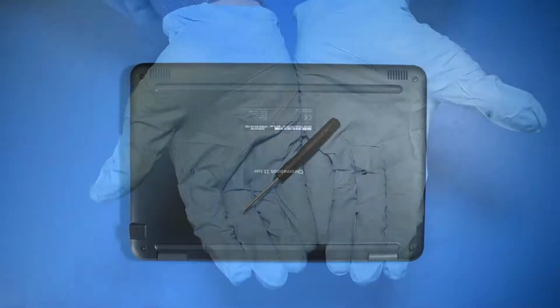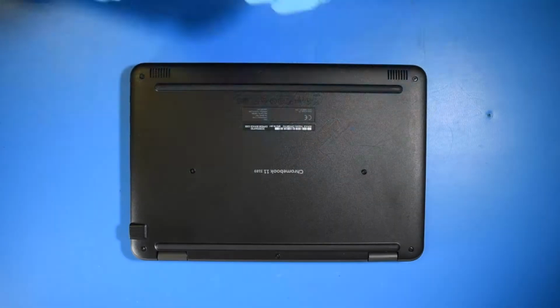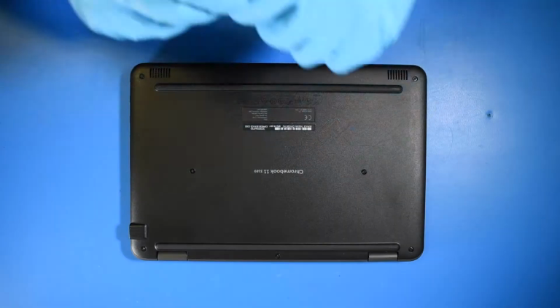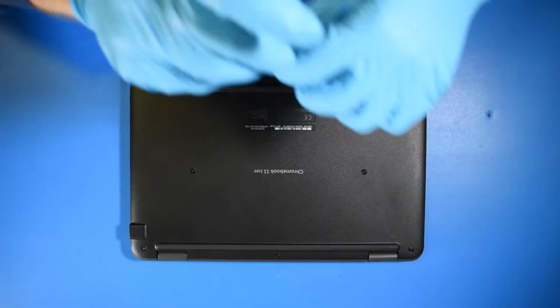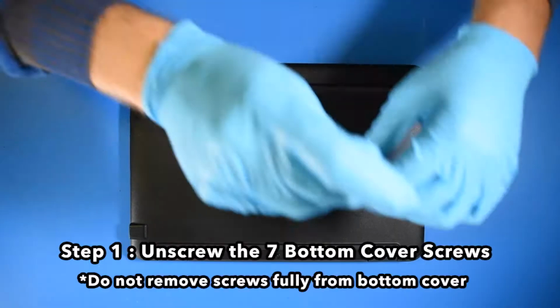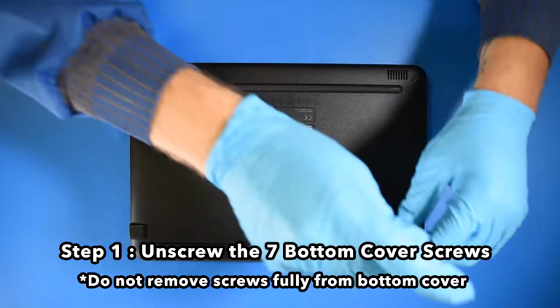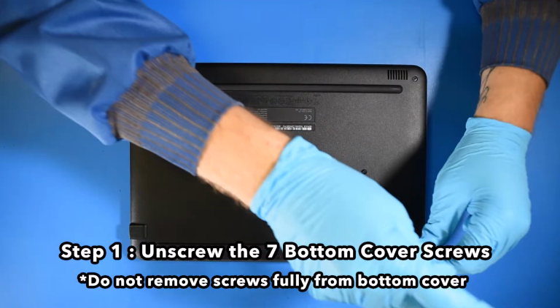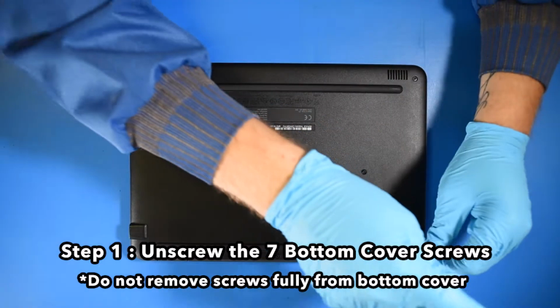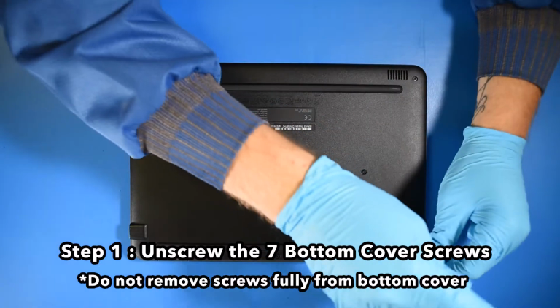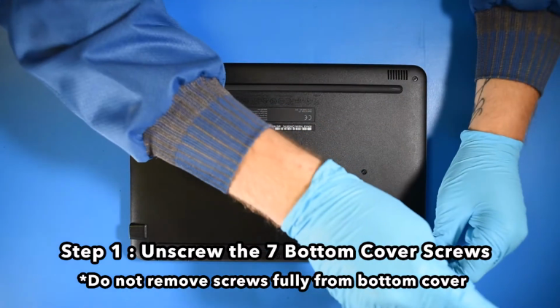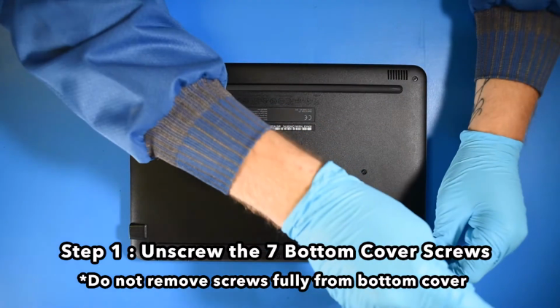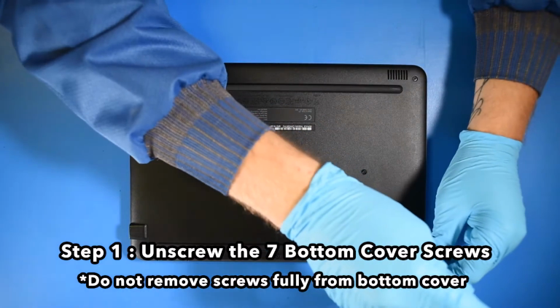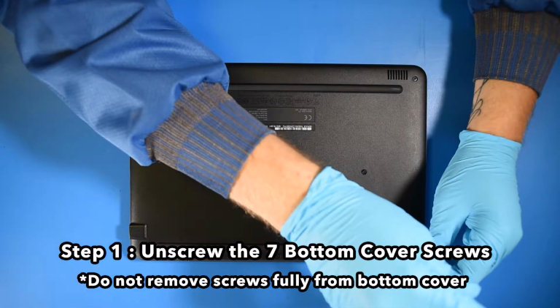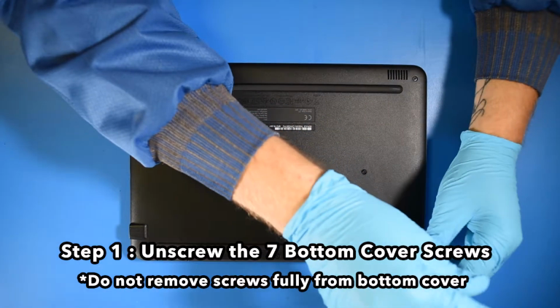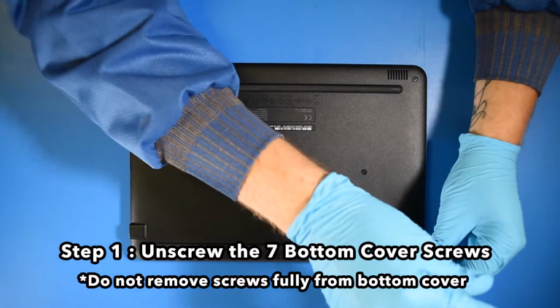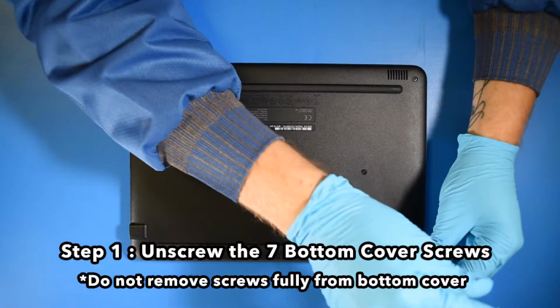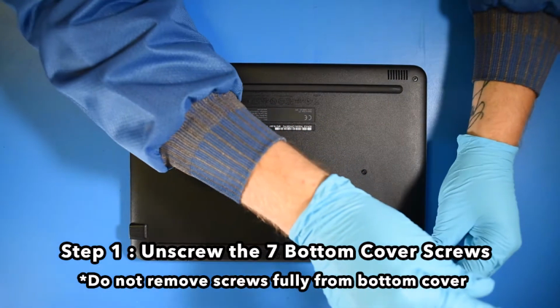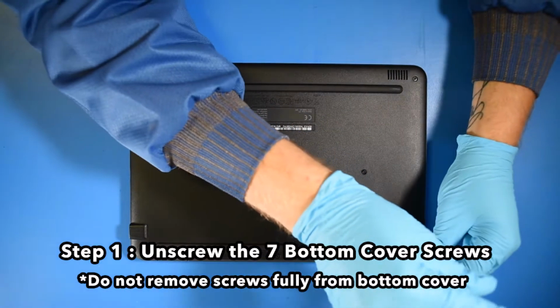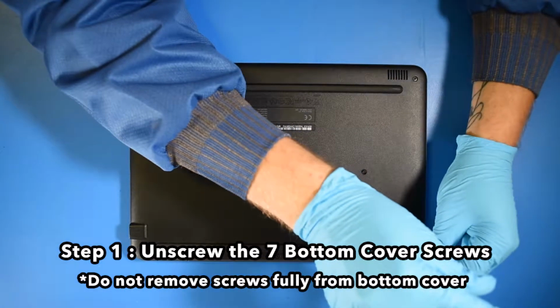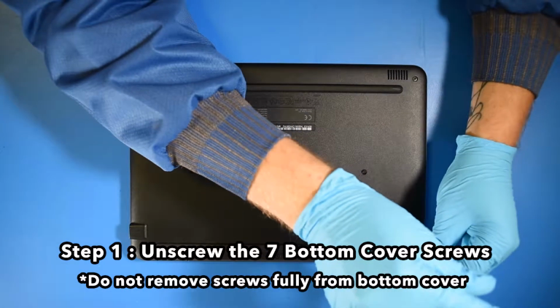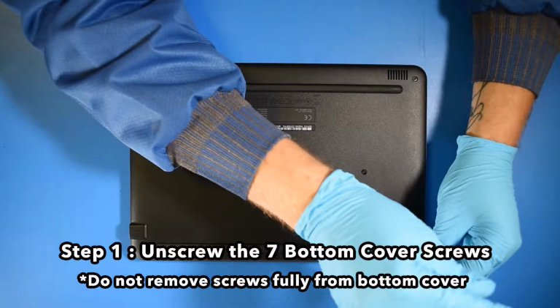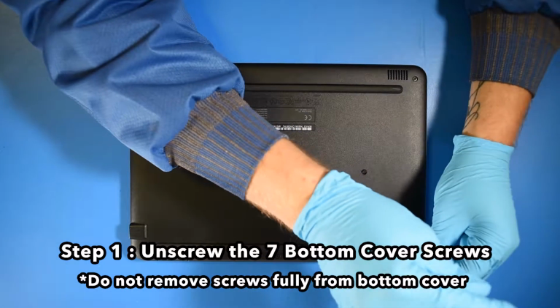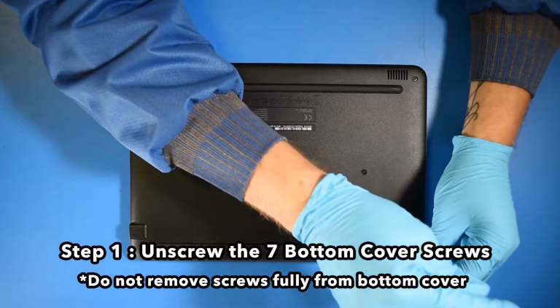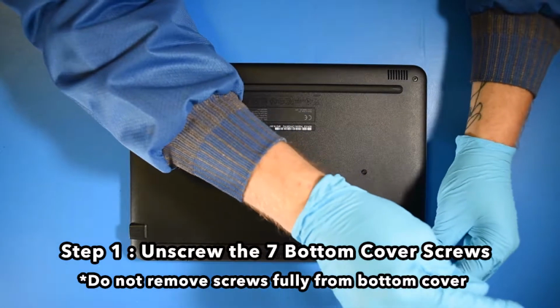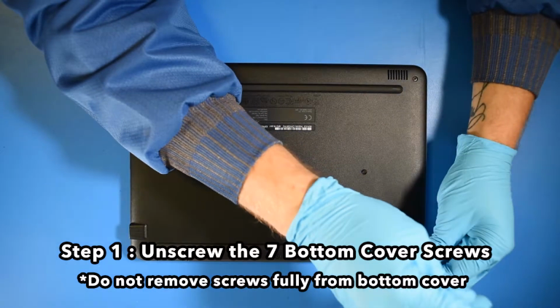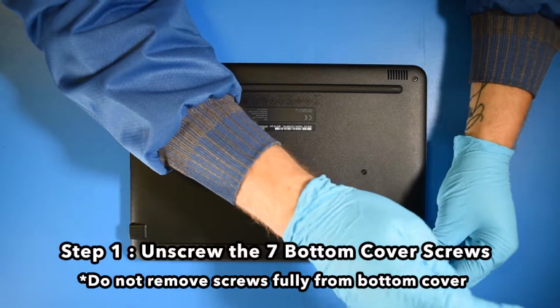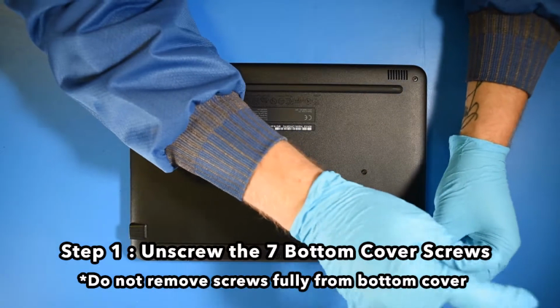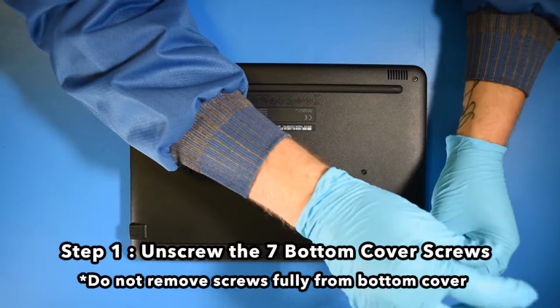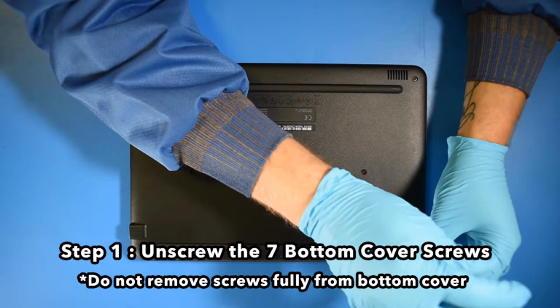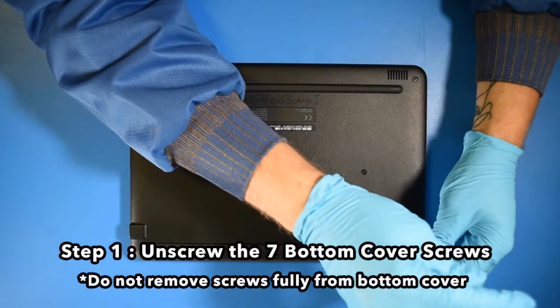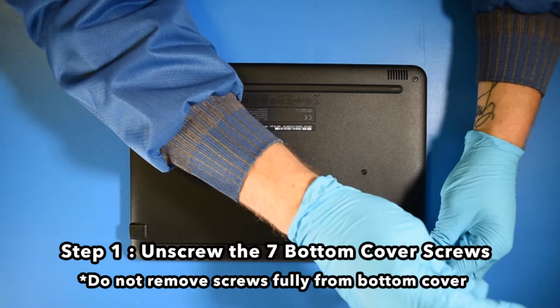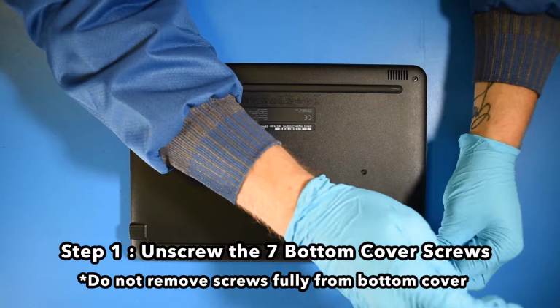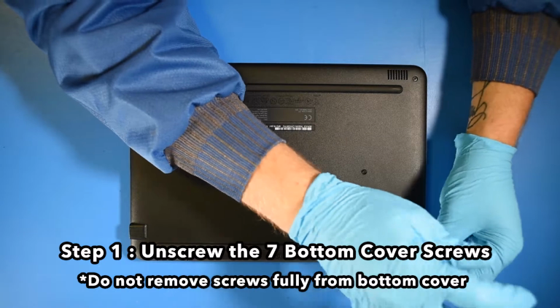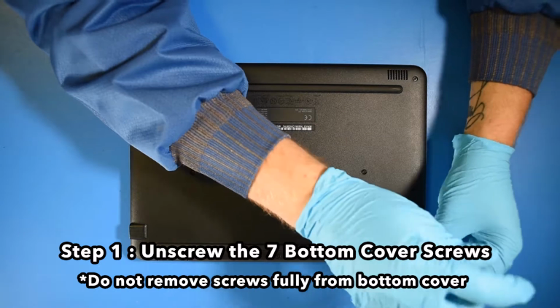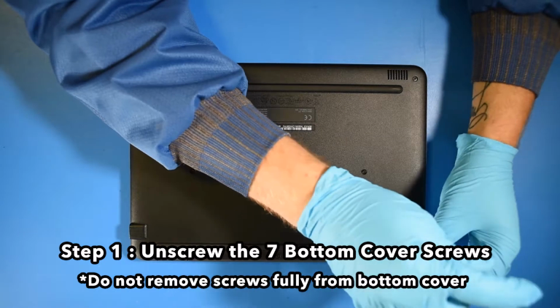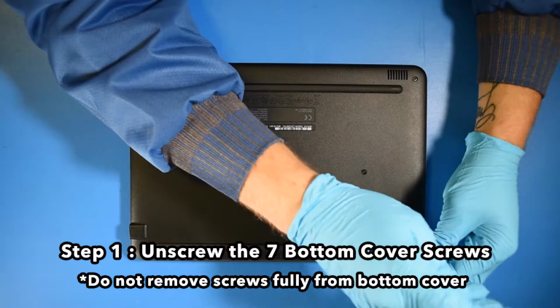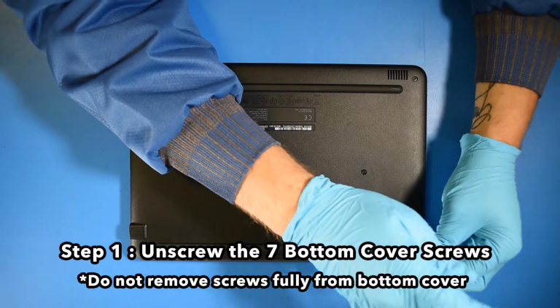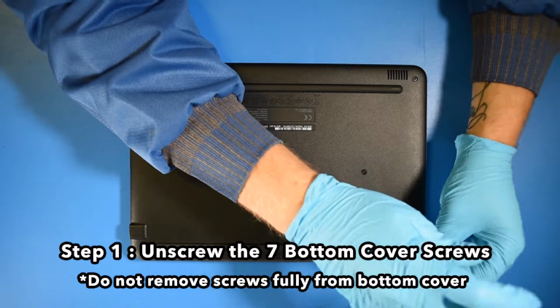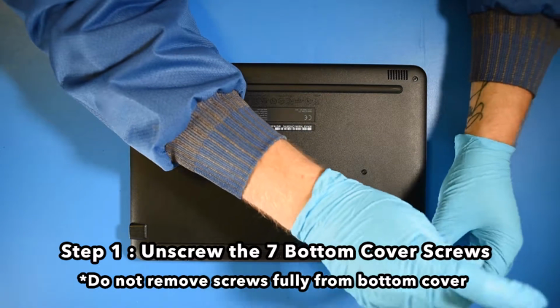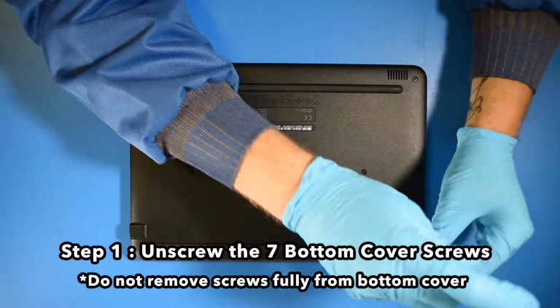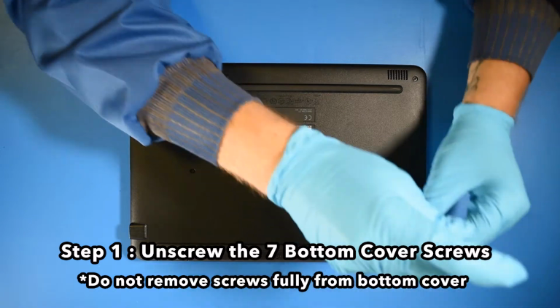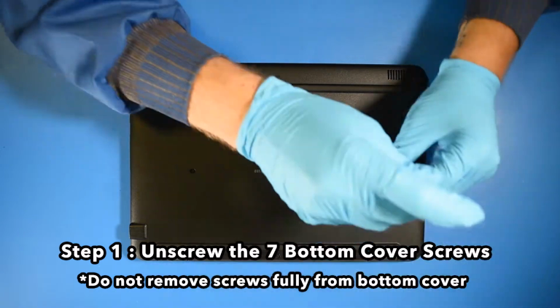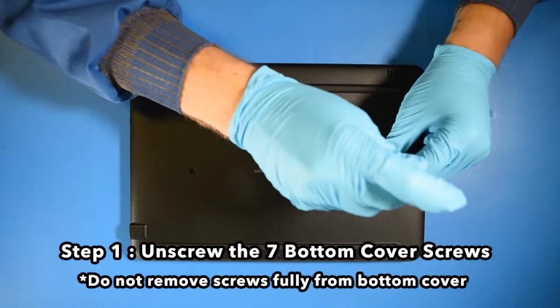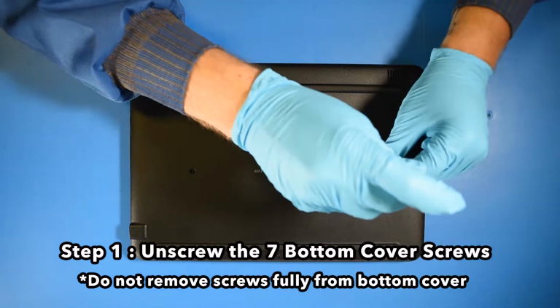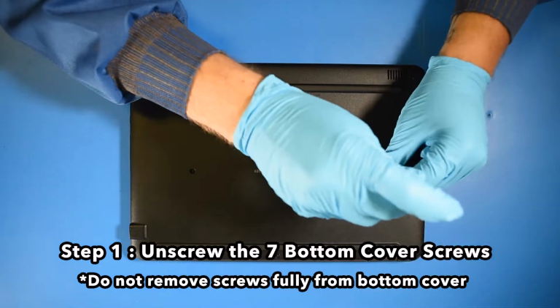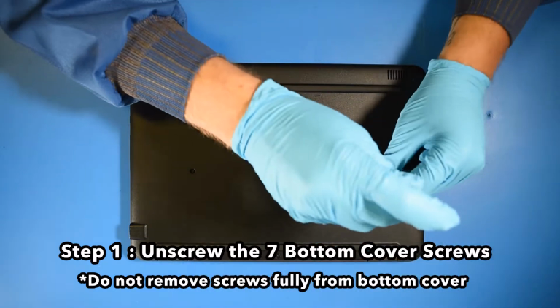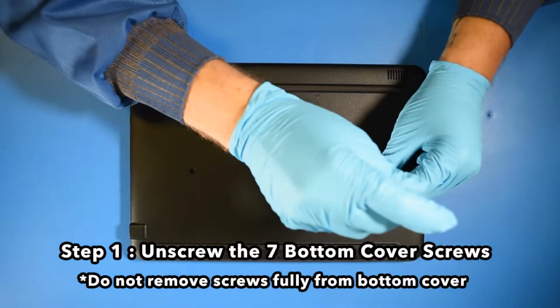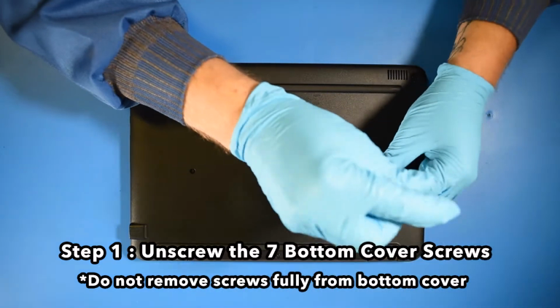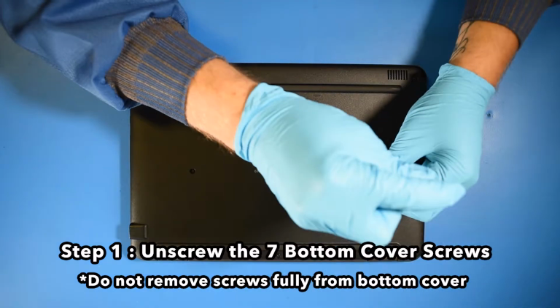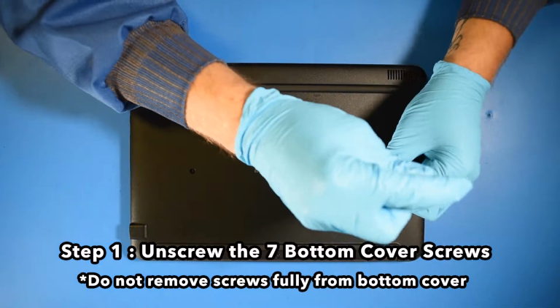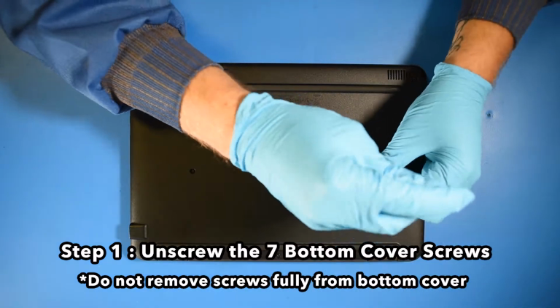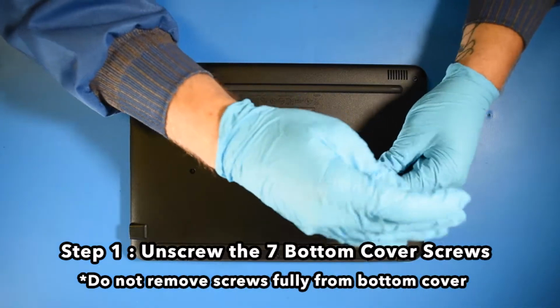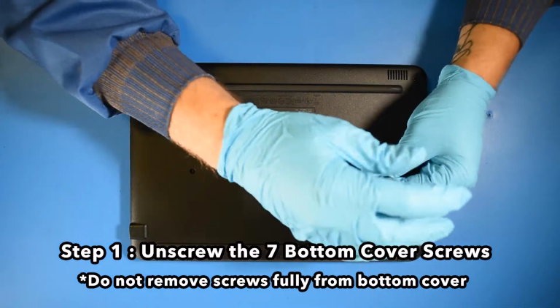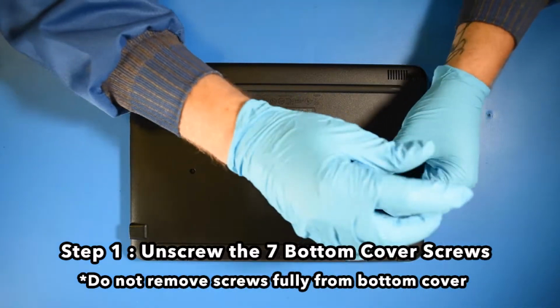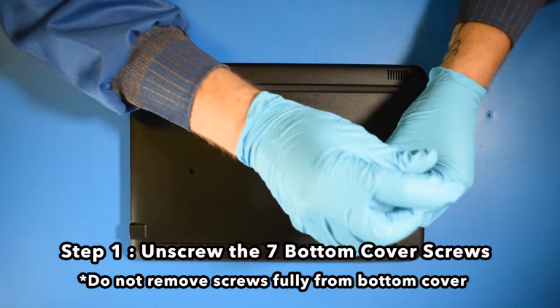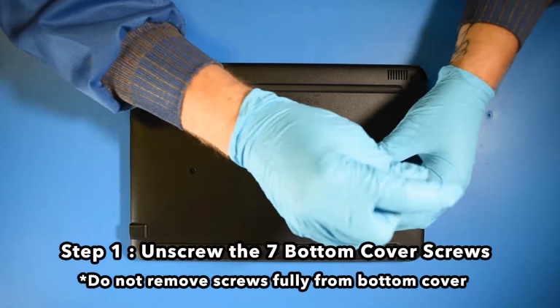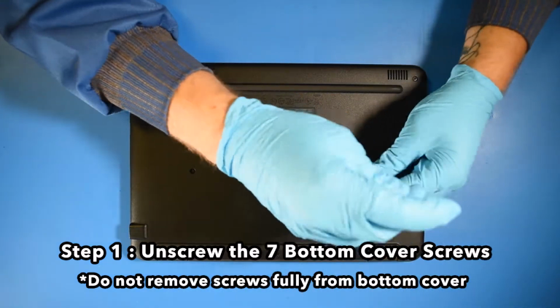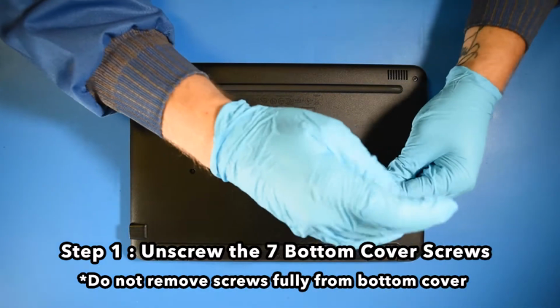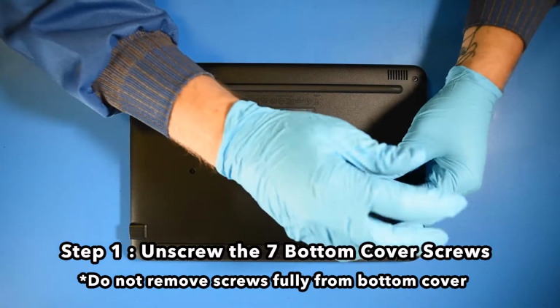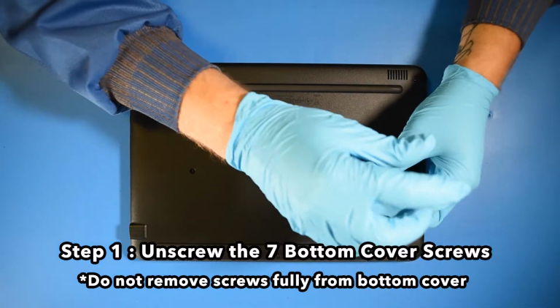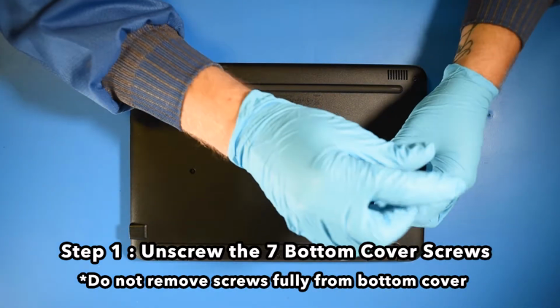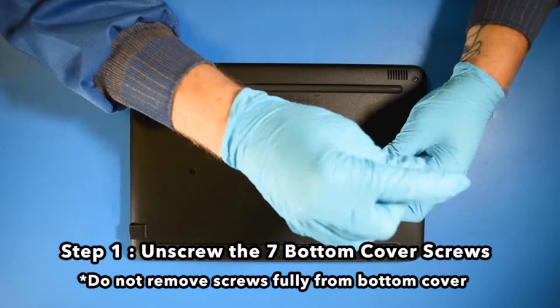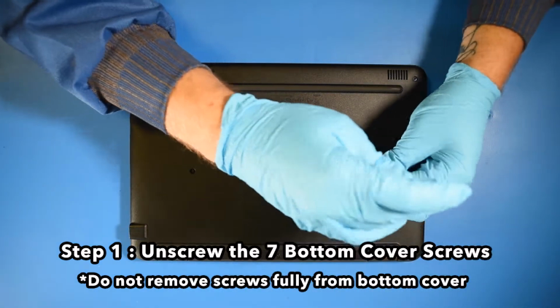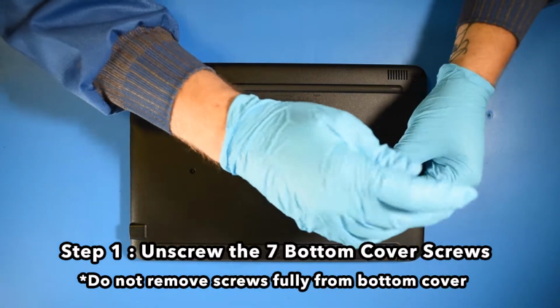Step 1. Unscrew the seven bottom cover screws. Do not remove screws fully from the bottom cover.